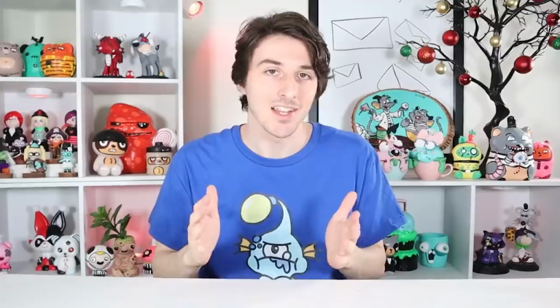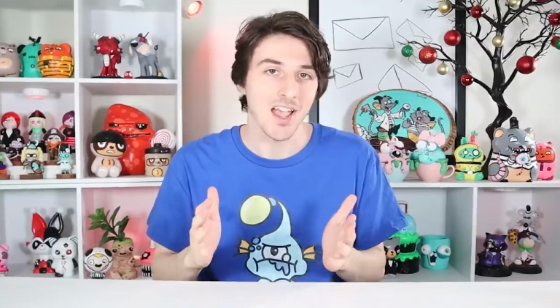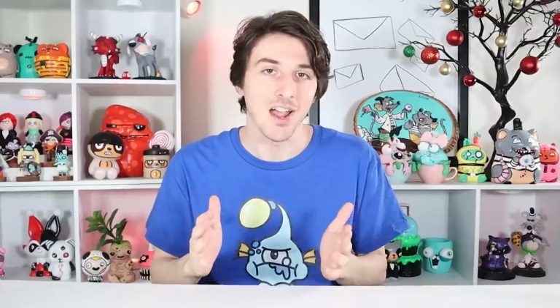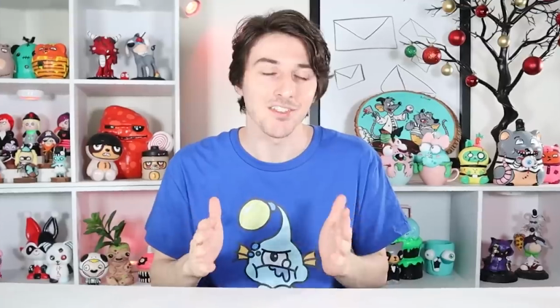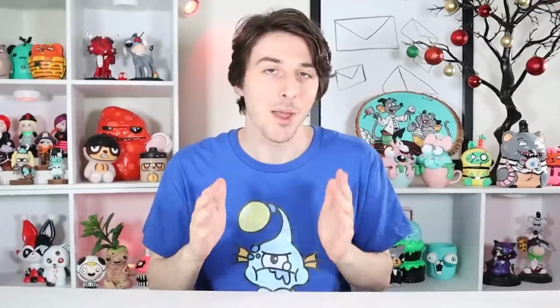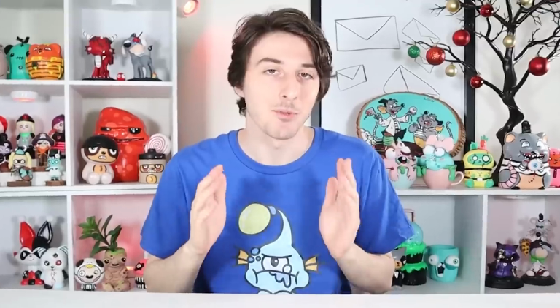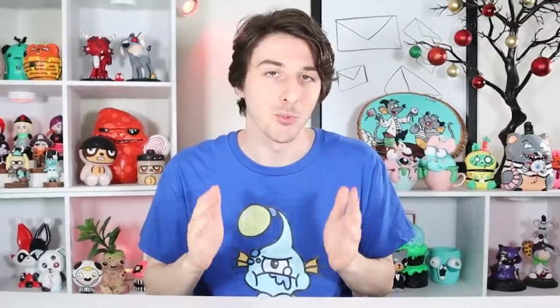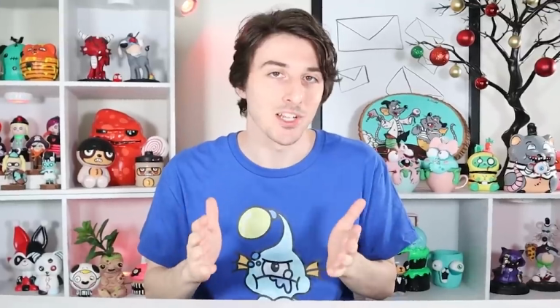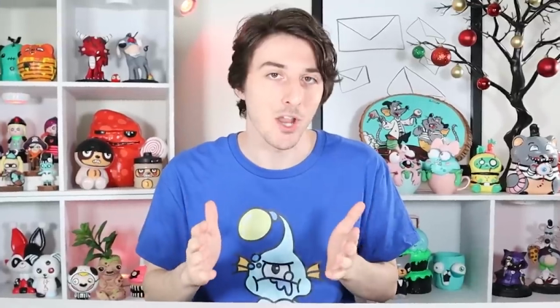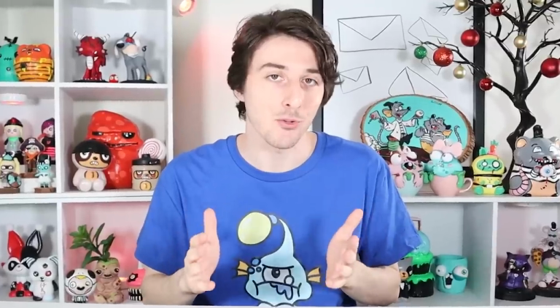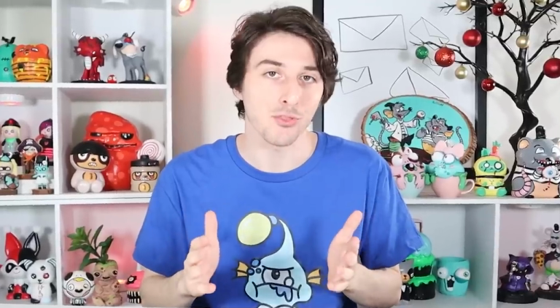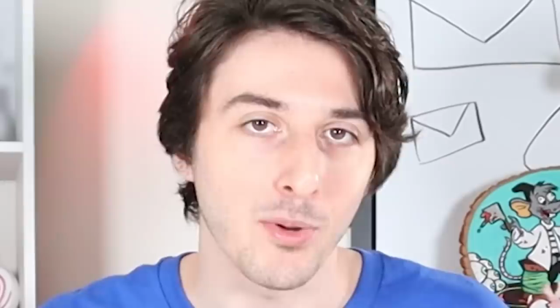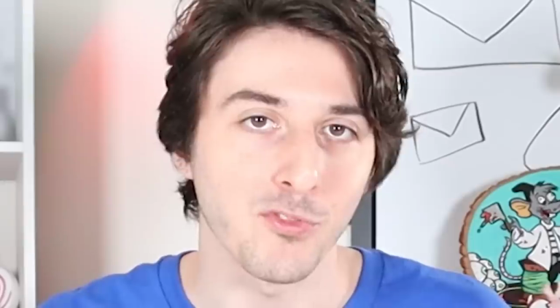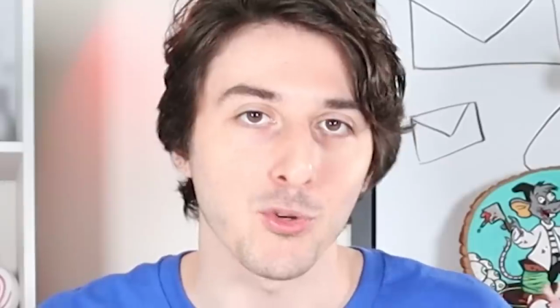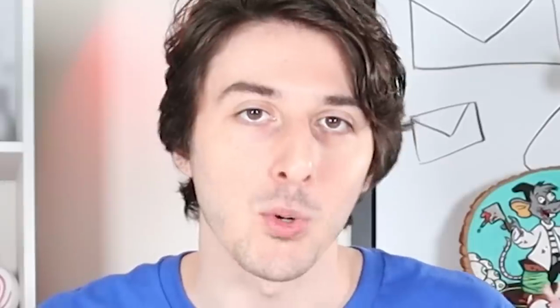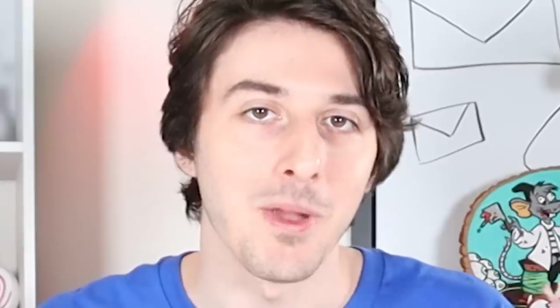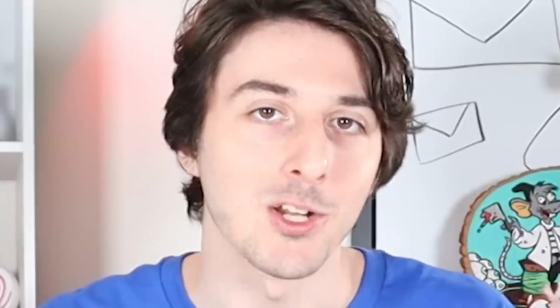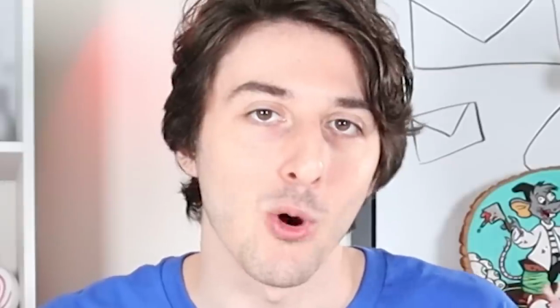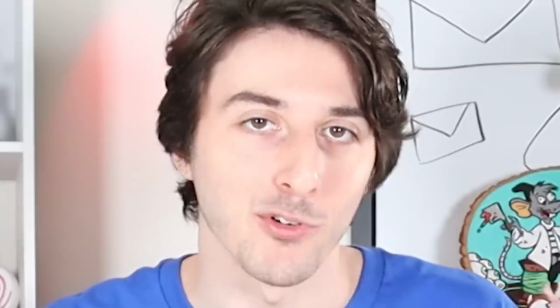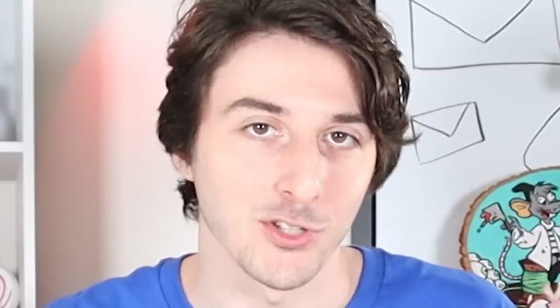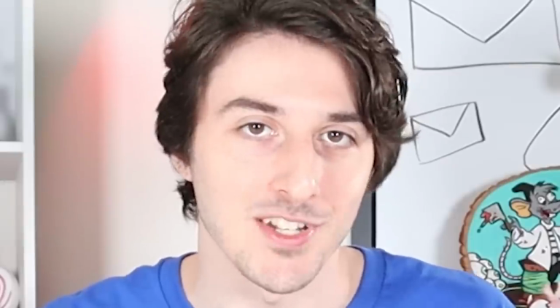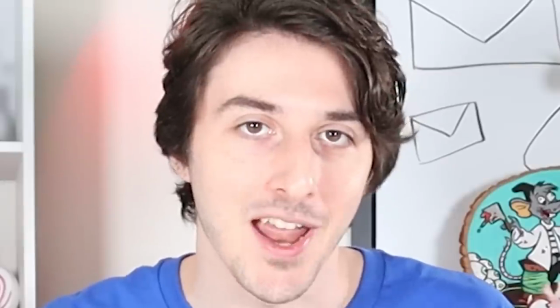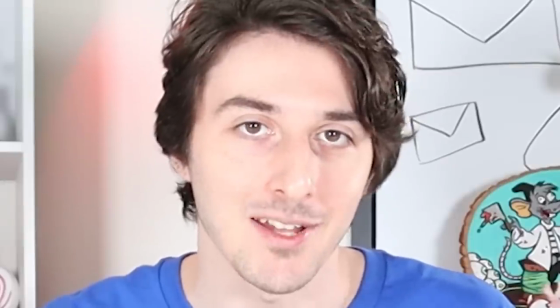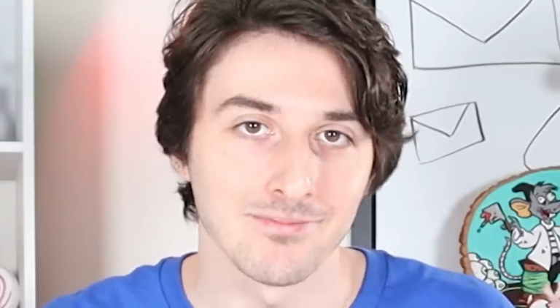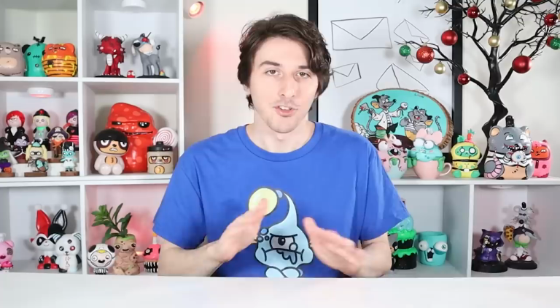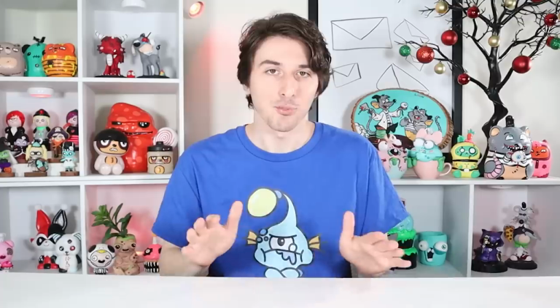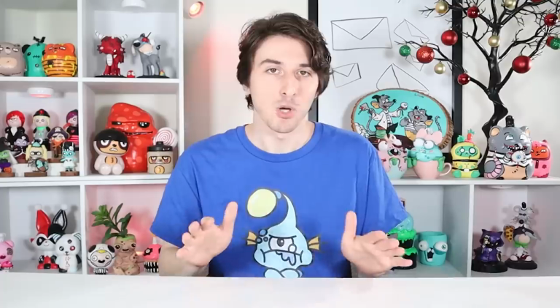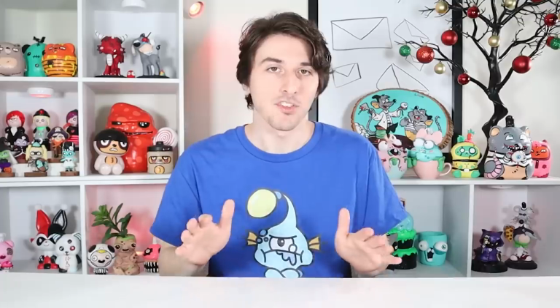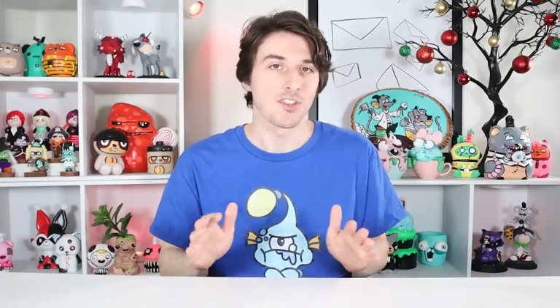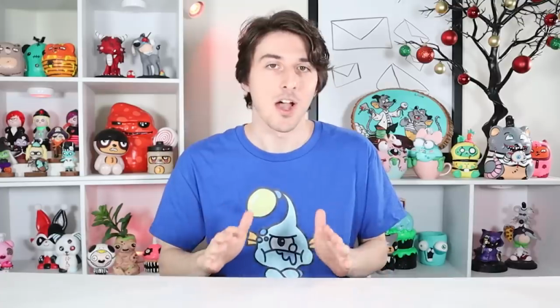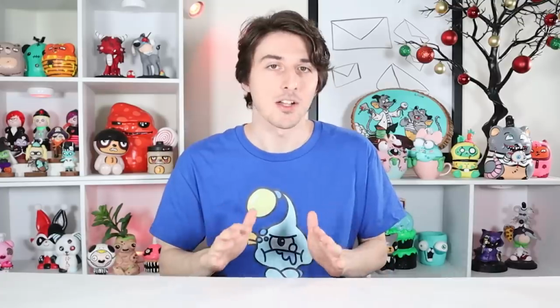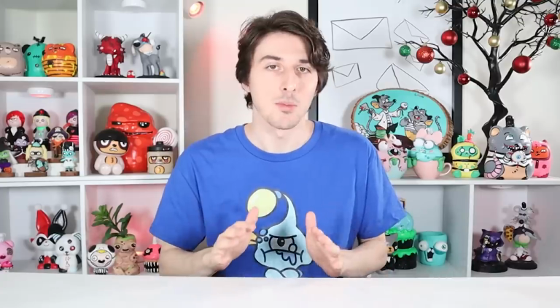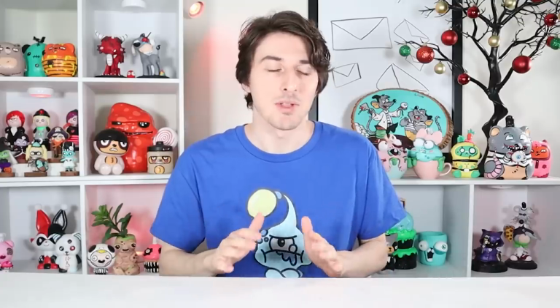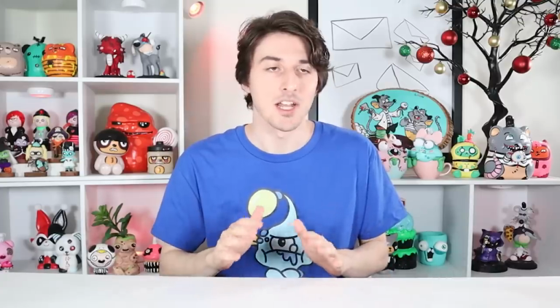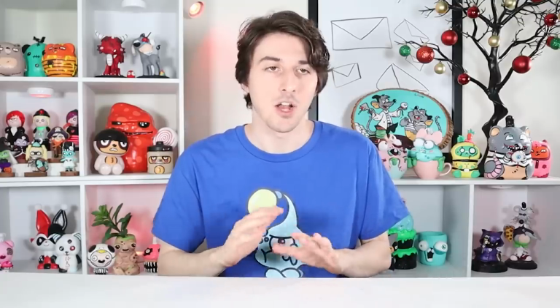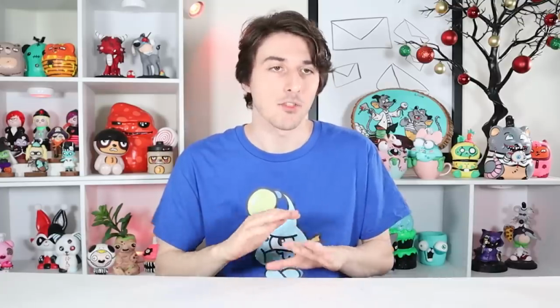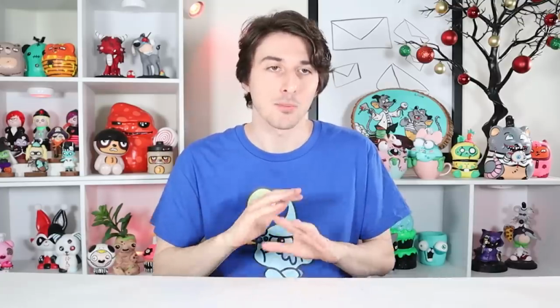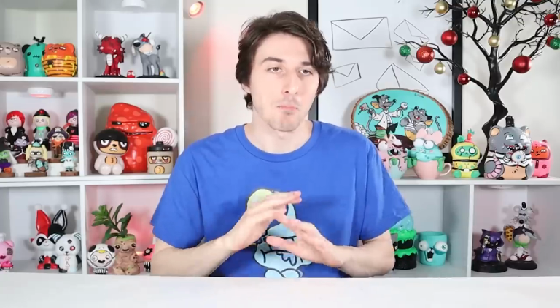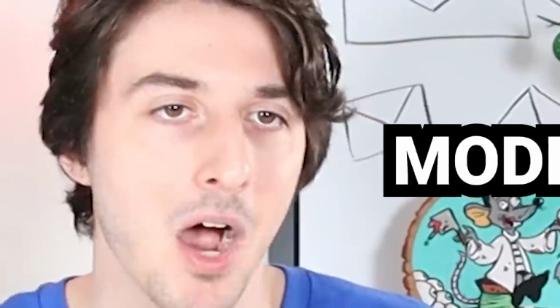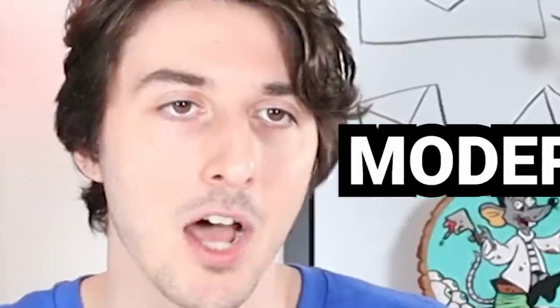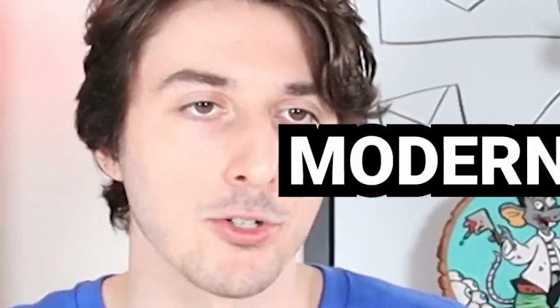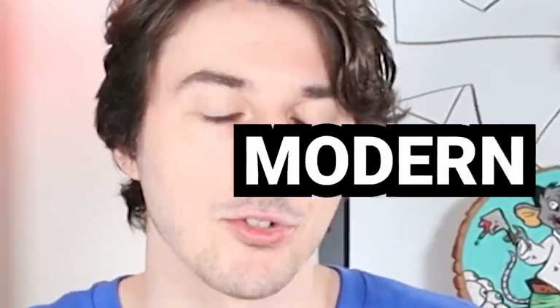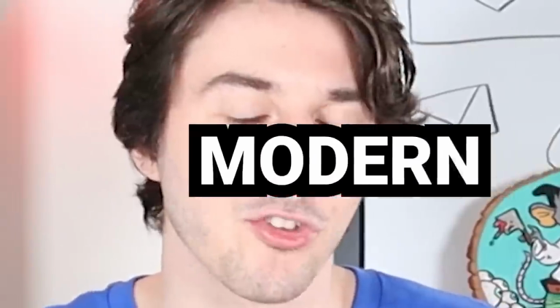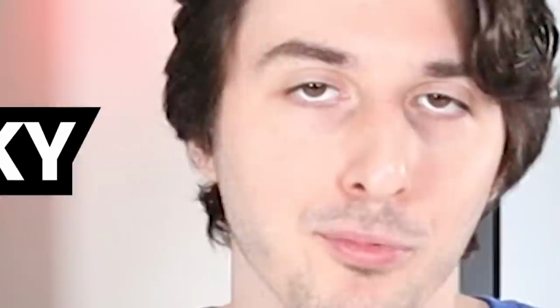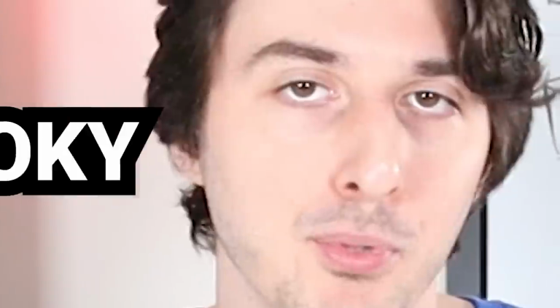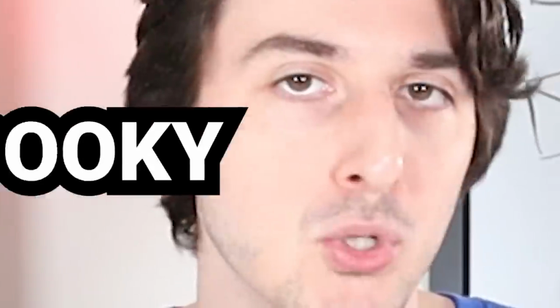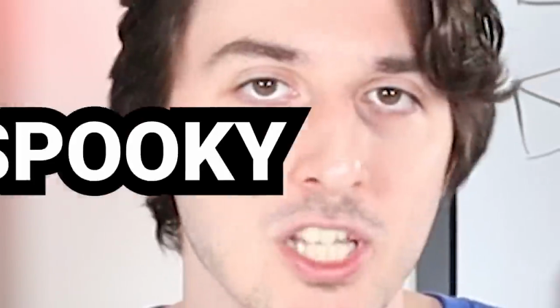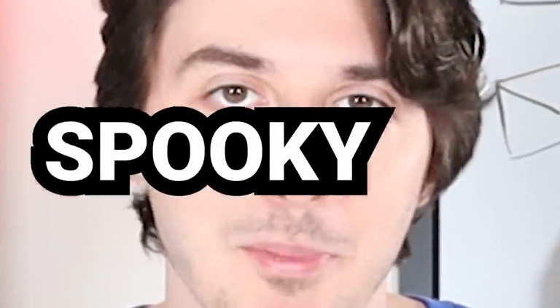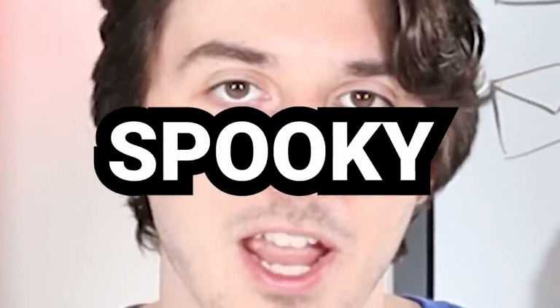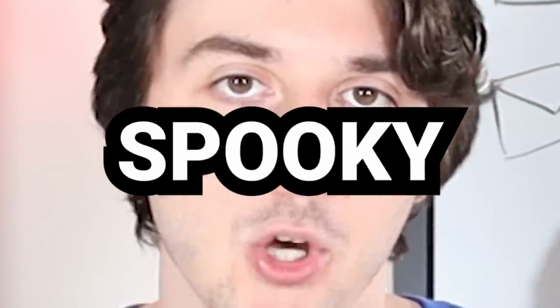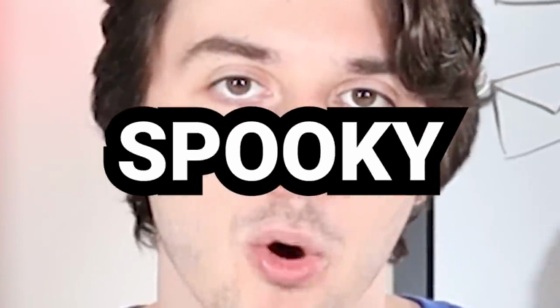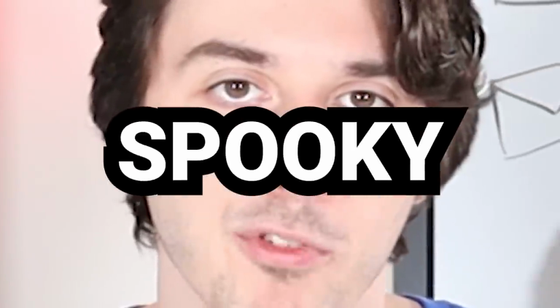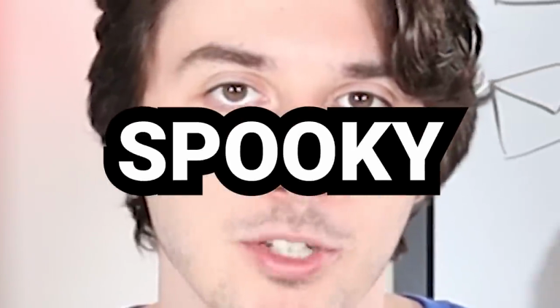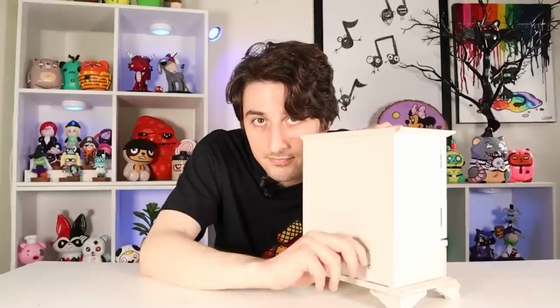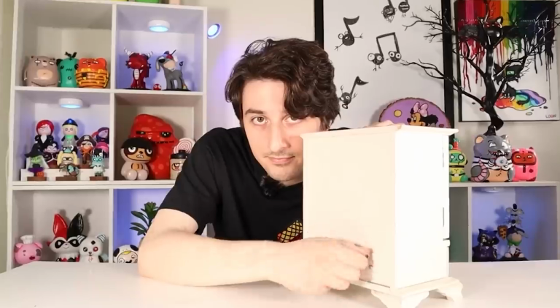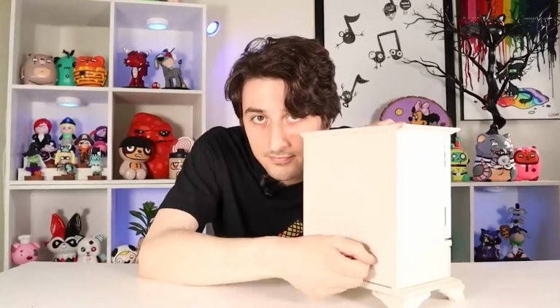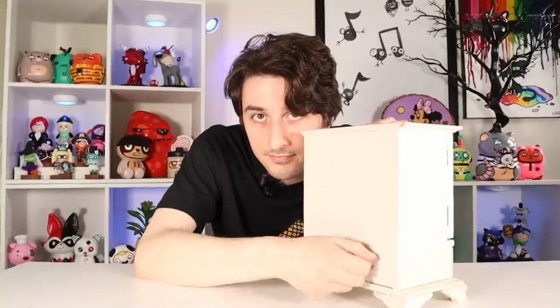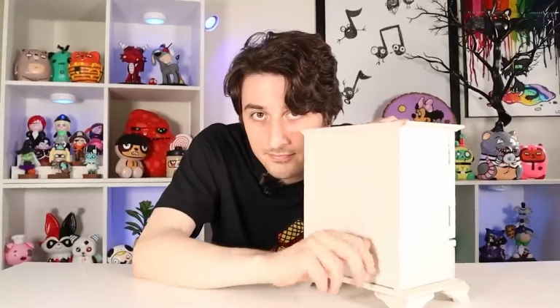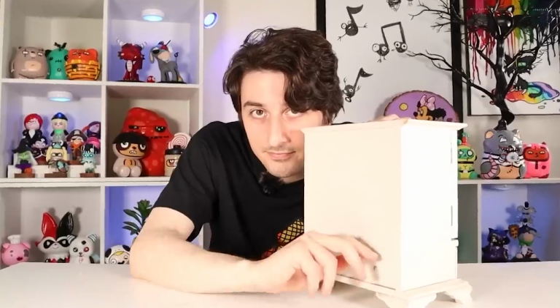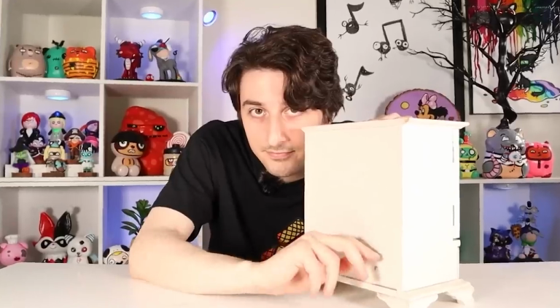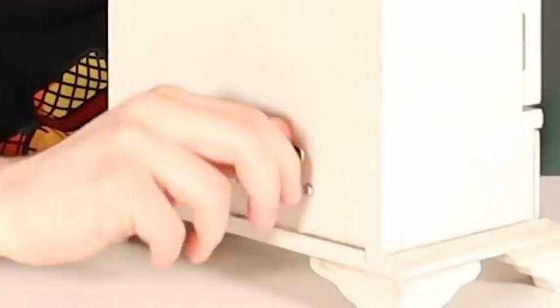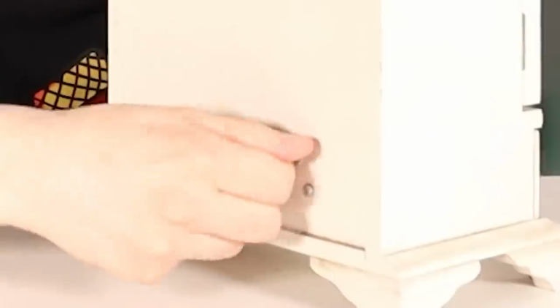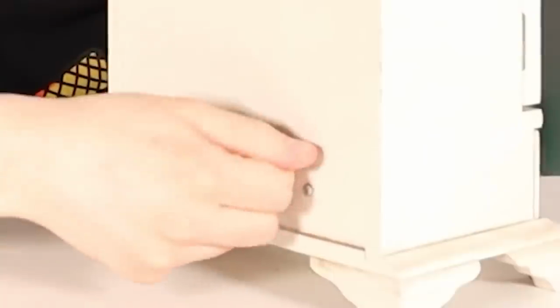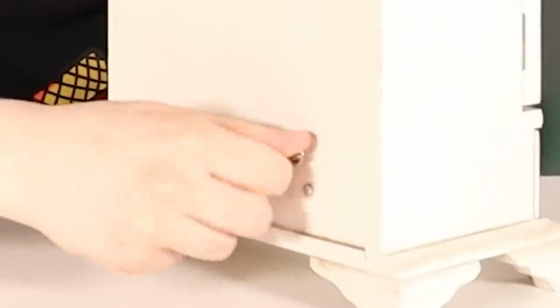Hey guys, I'm doing another thrift store makeover today. This one's not going to be another modern spooky makeover. Done enough of those for now.